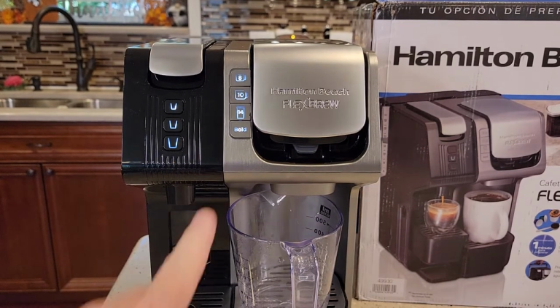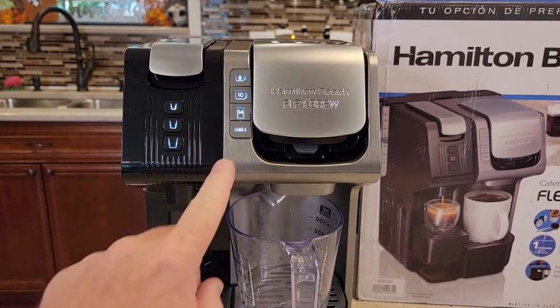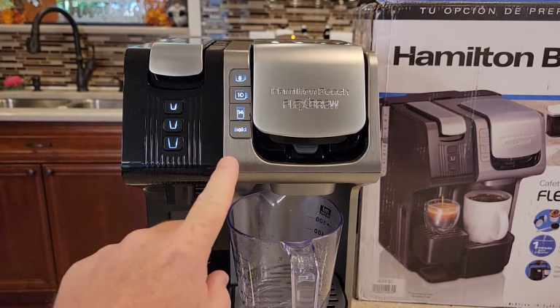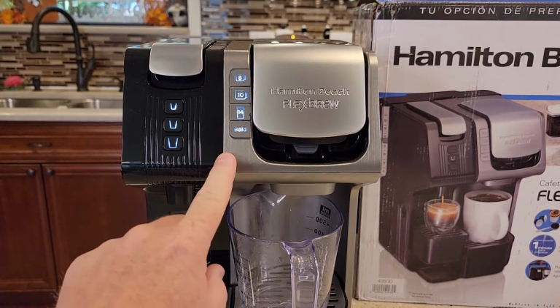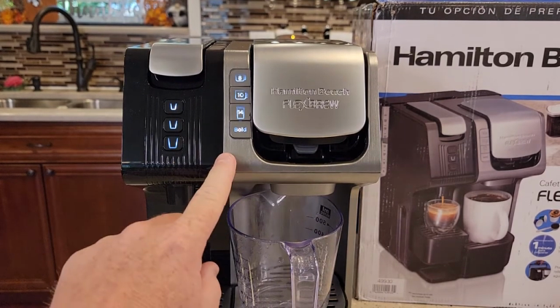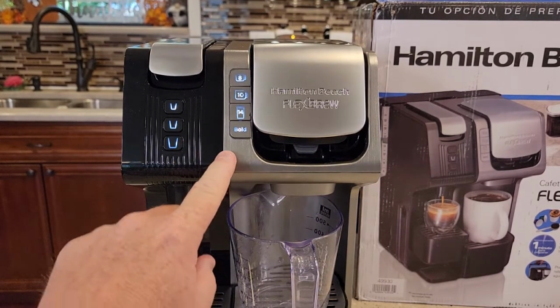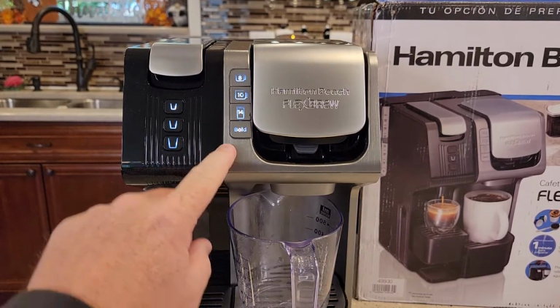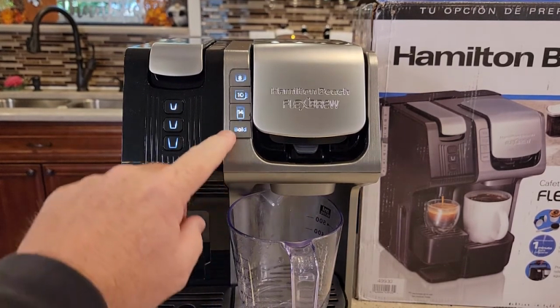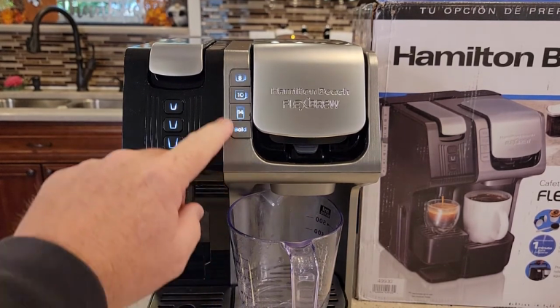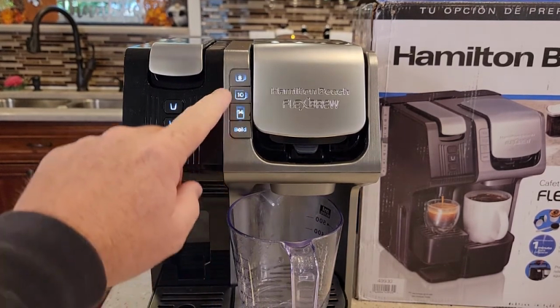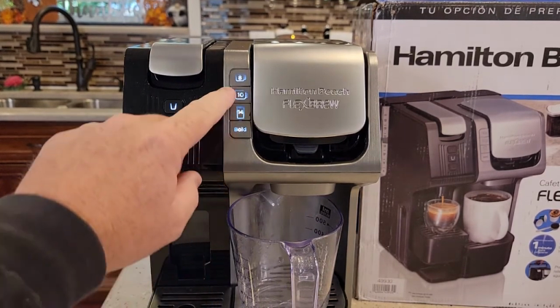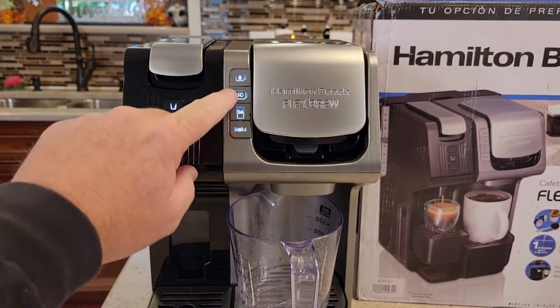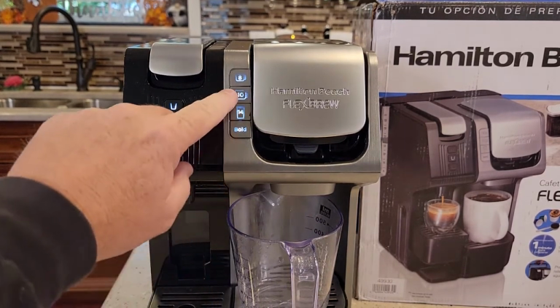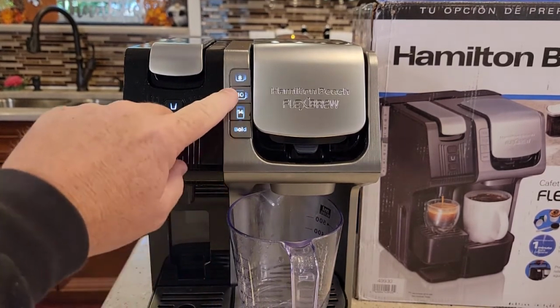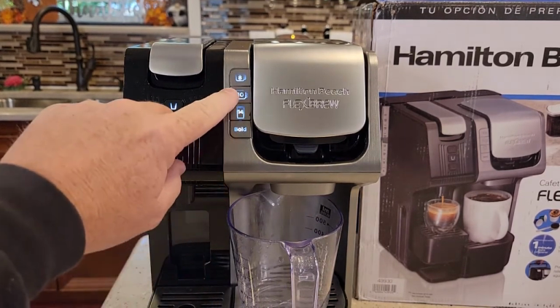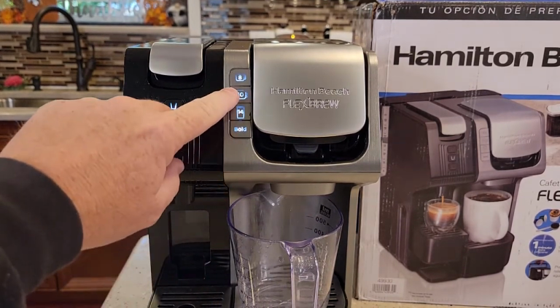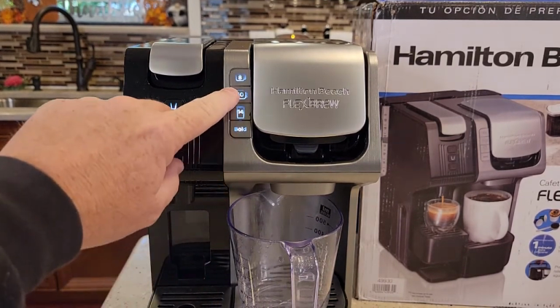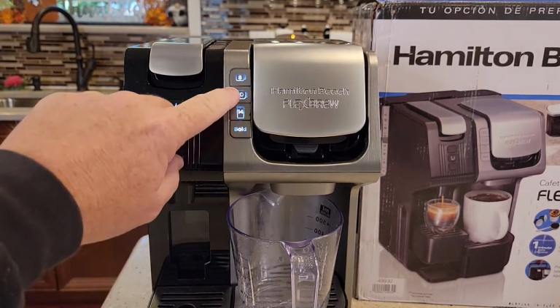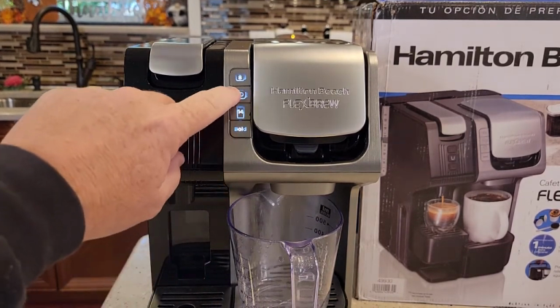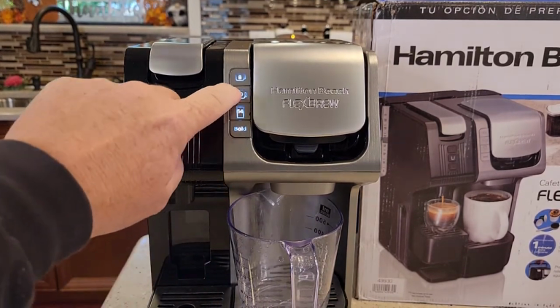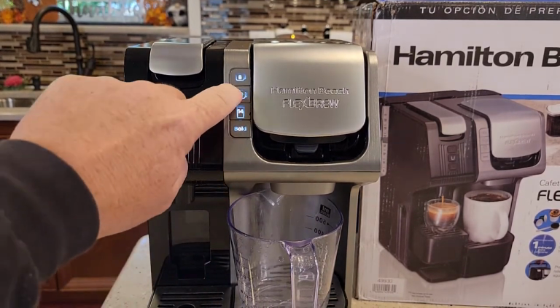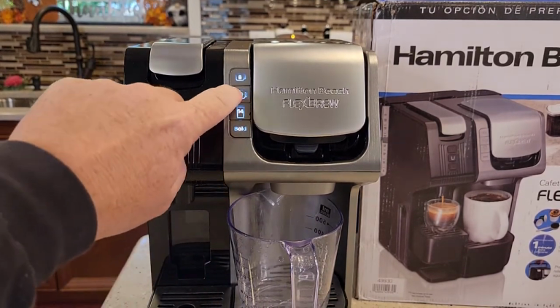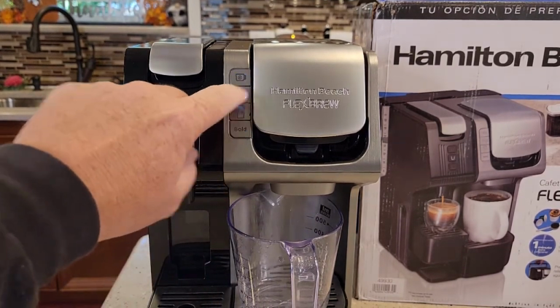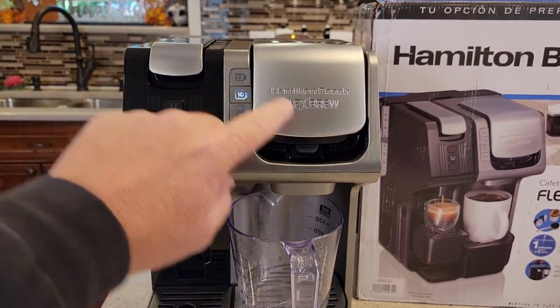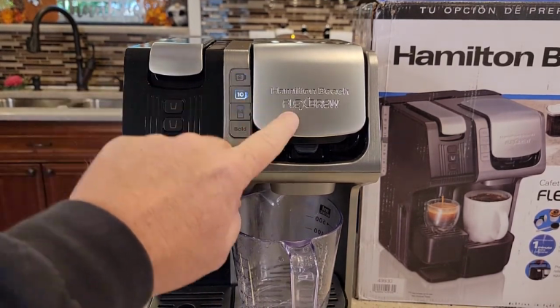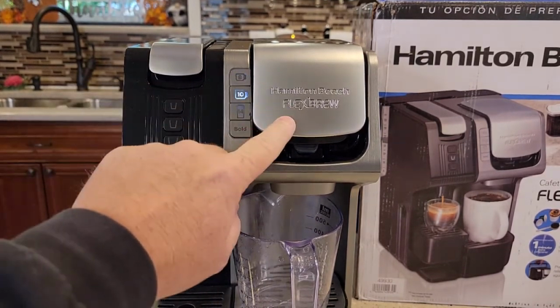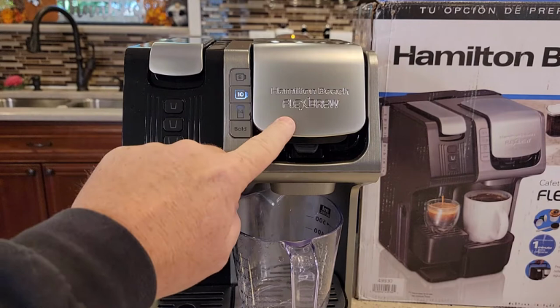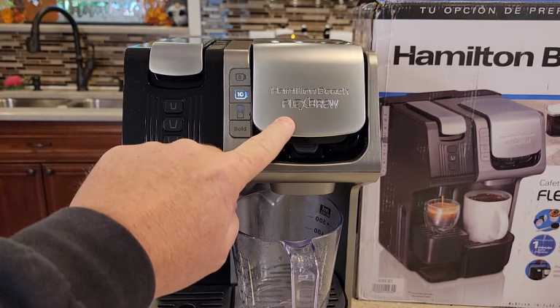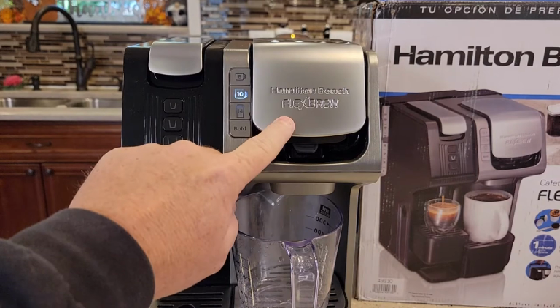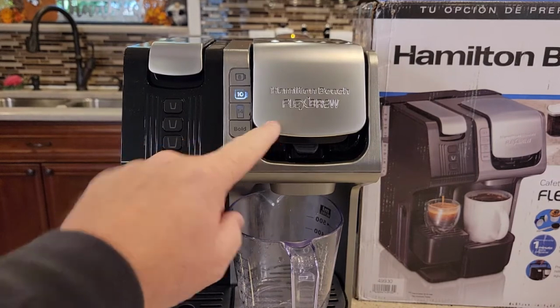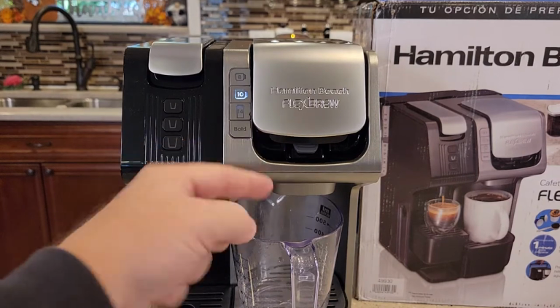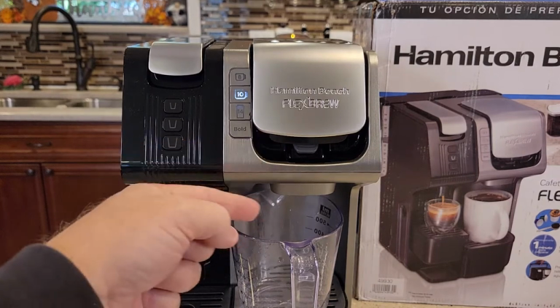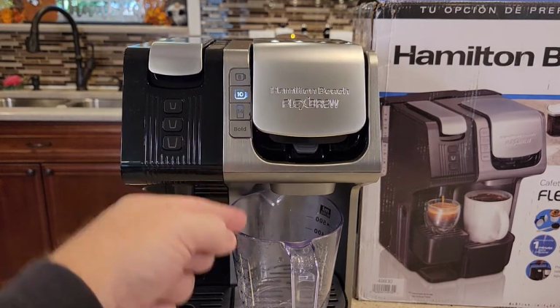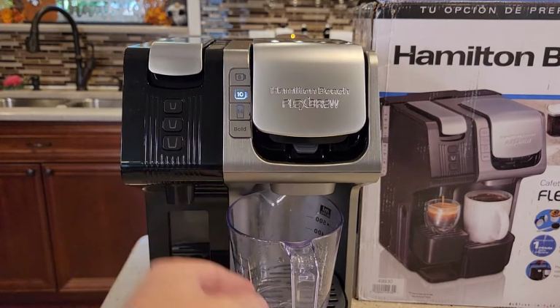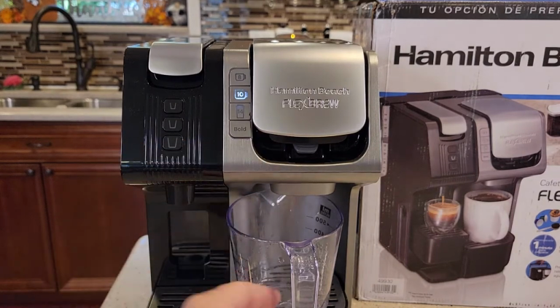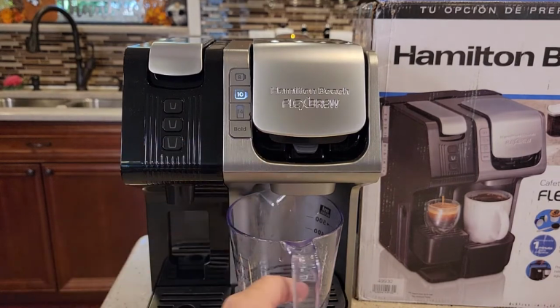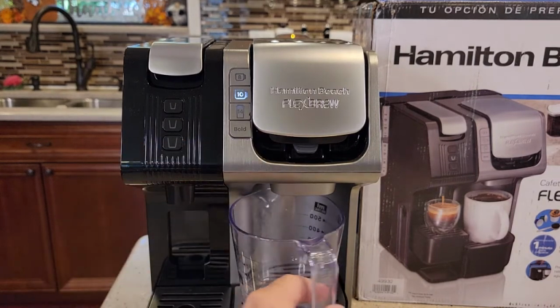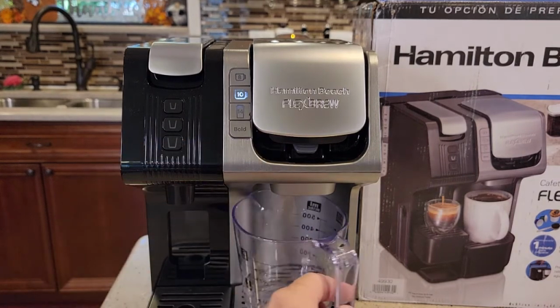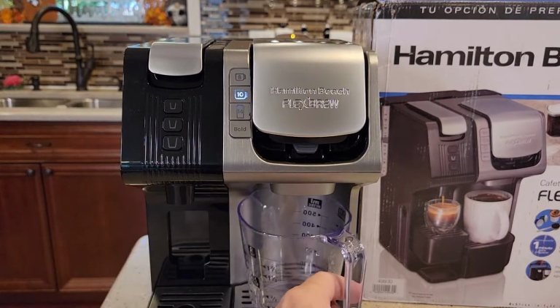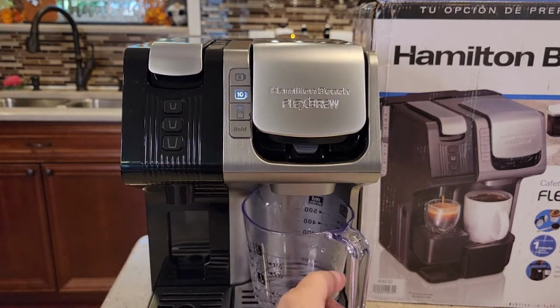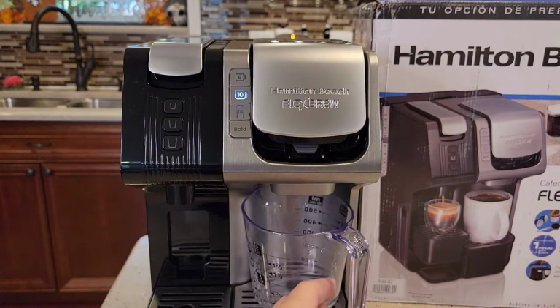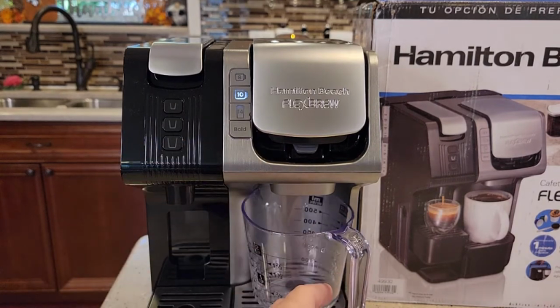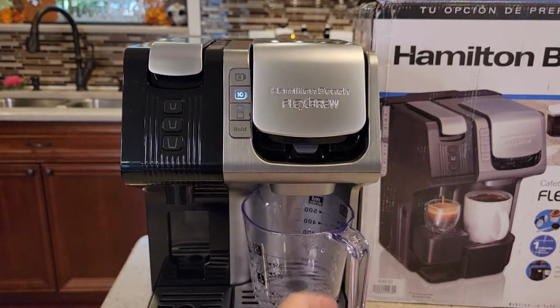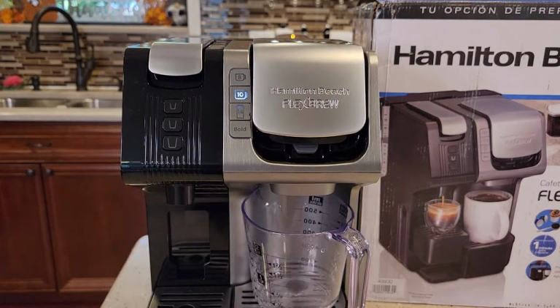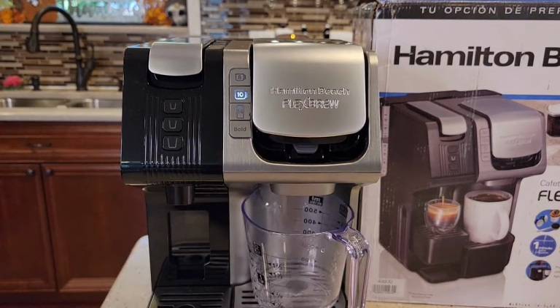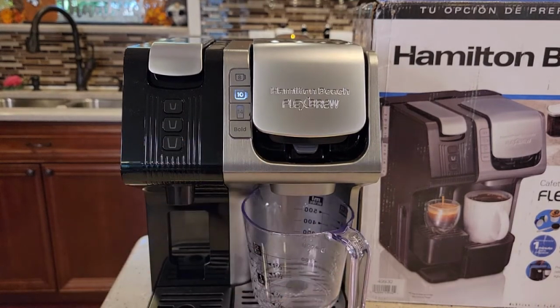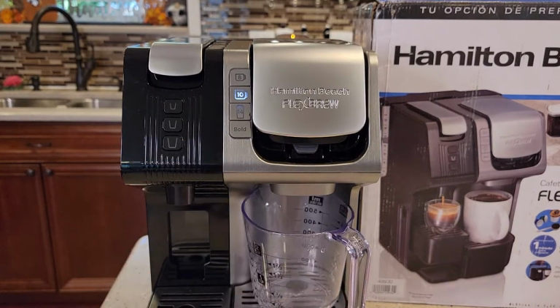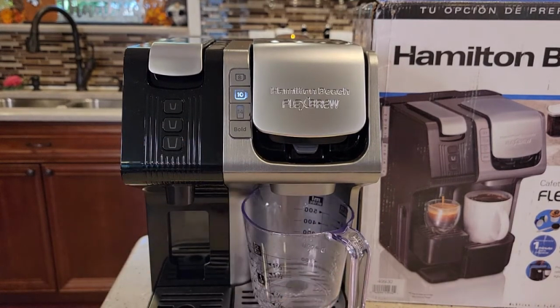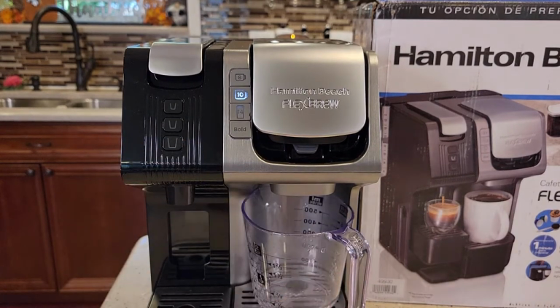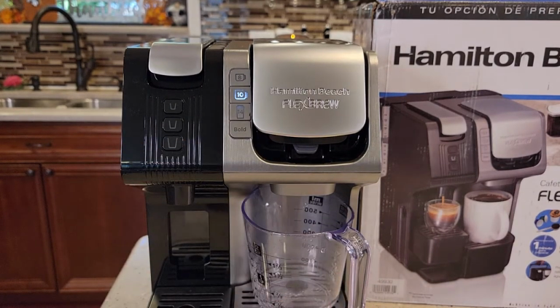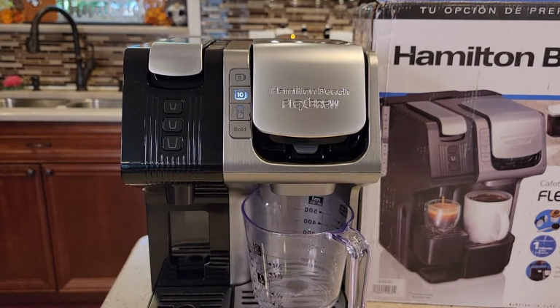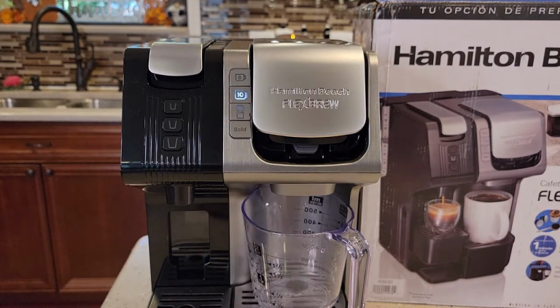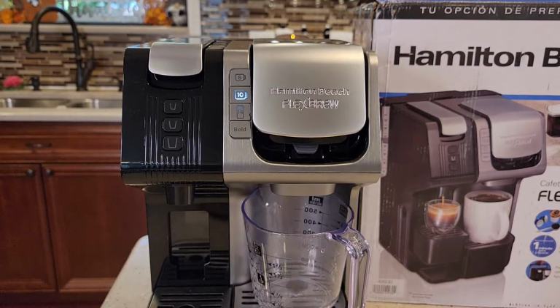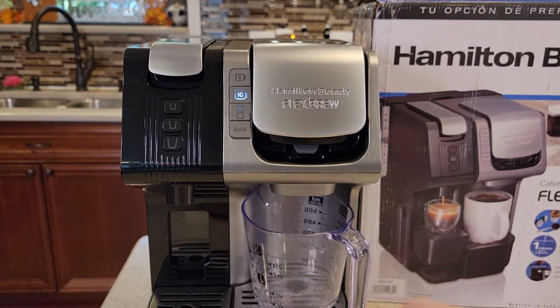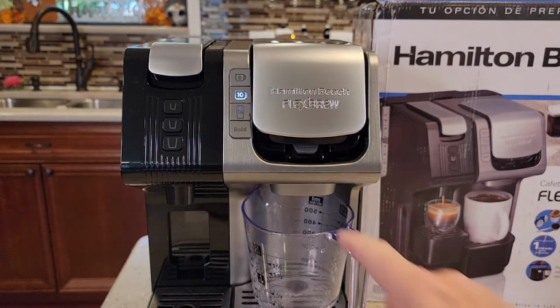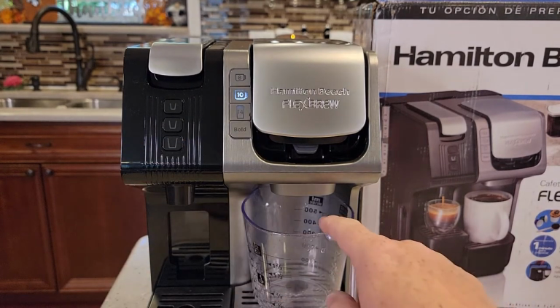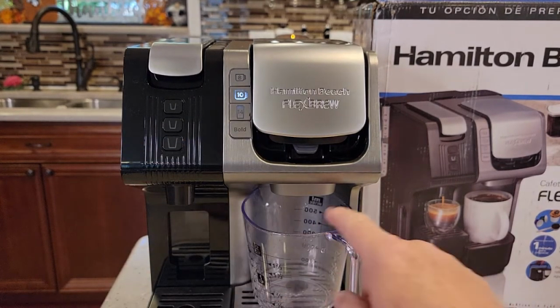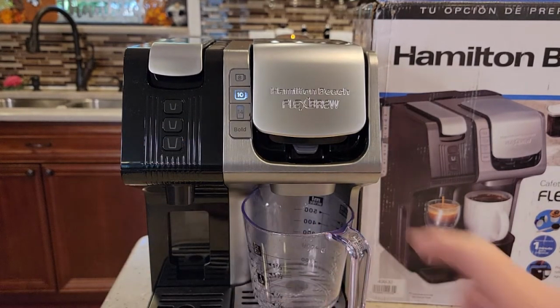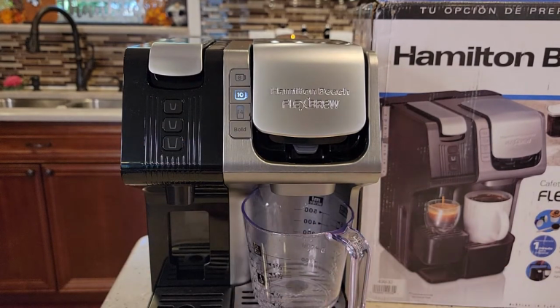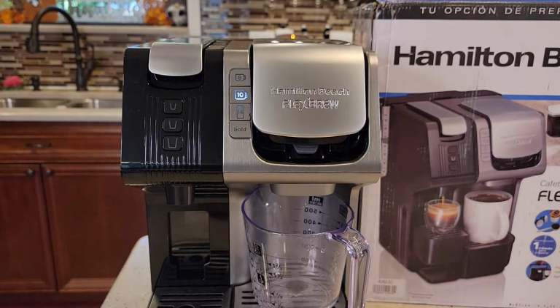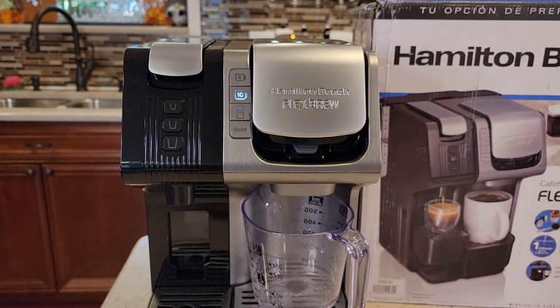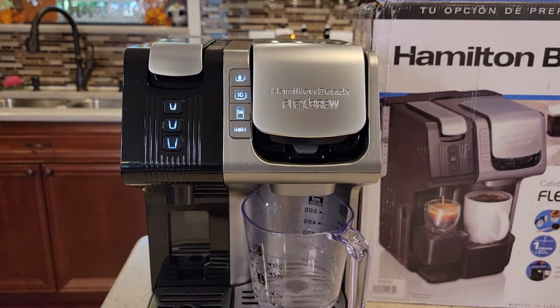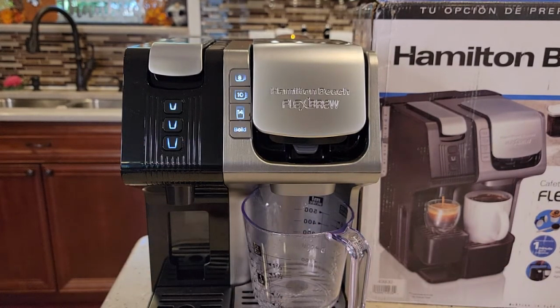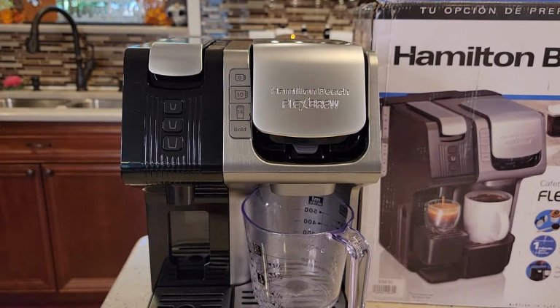The lights stopped pulsing. Let's just press the 10-ounce button — make sure you've got something down here to catch it. That's going to be really hot water coming out.